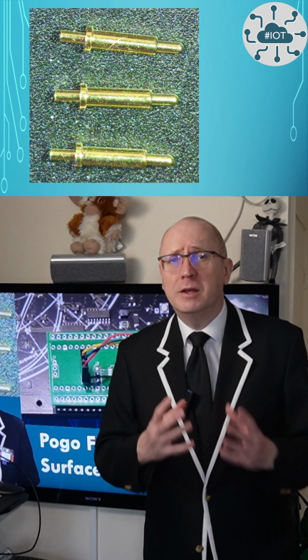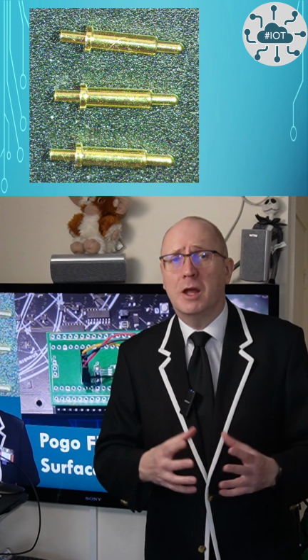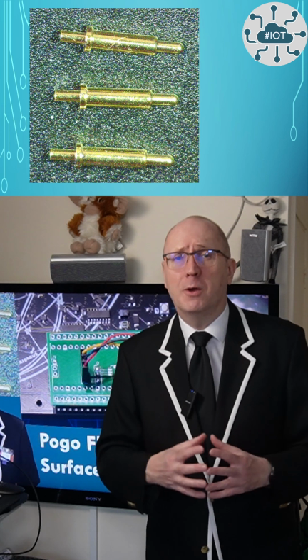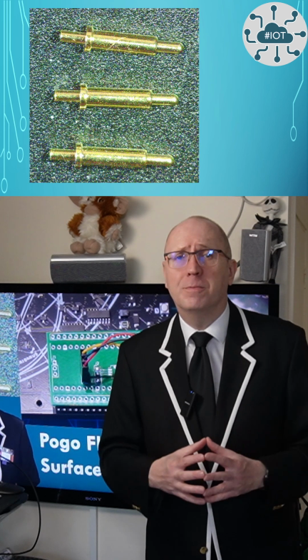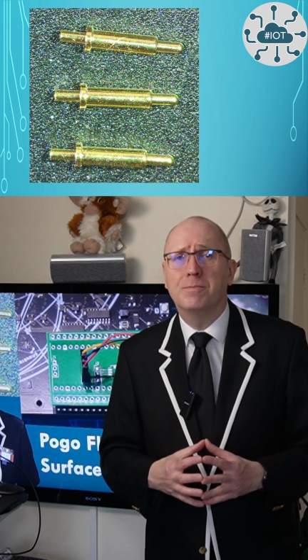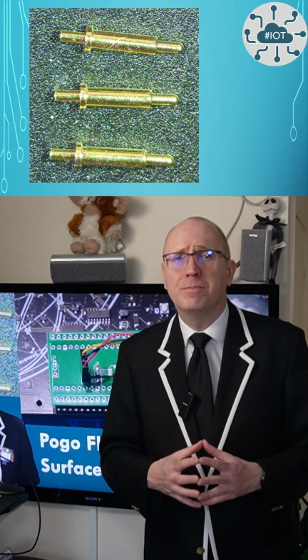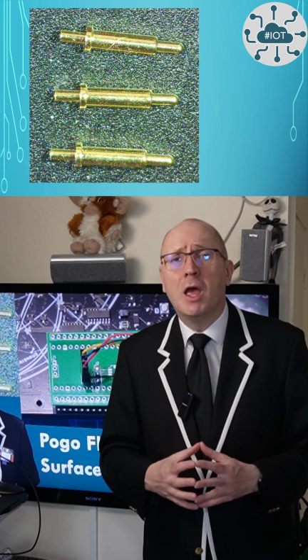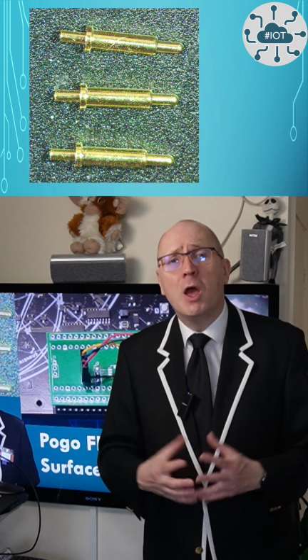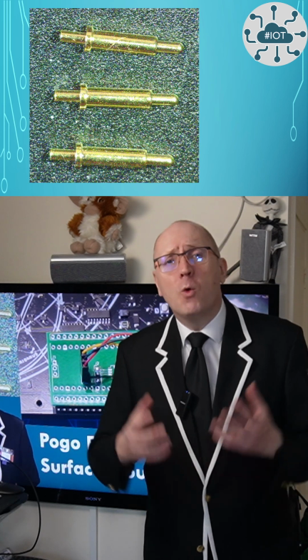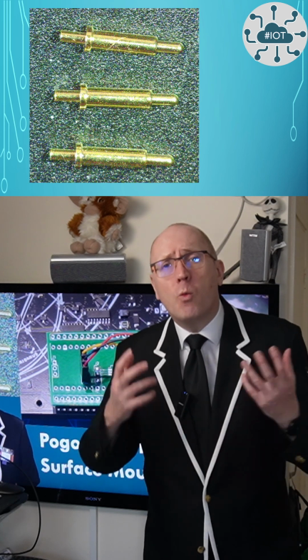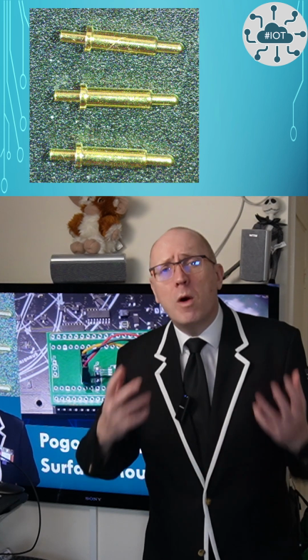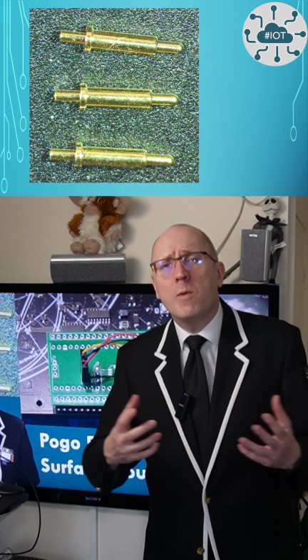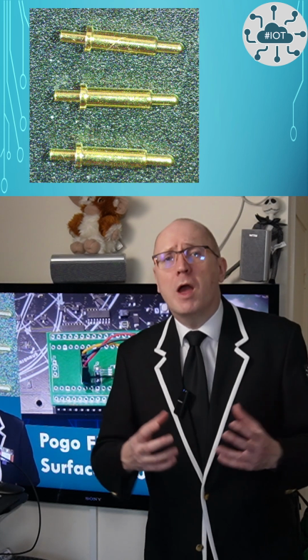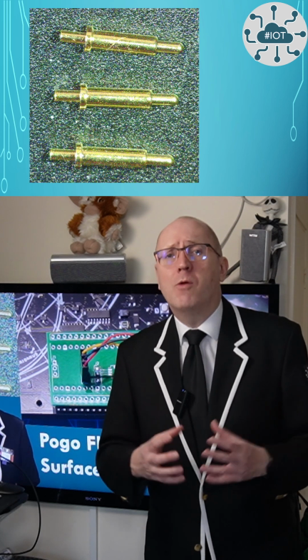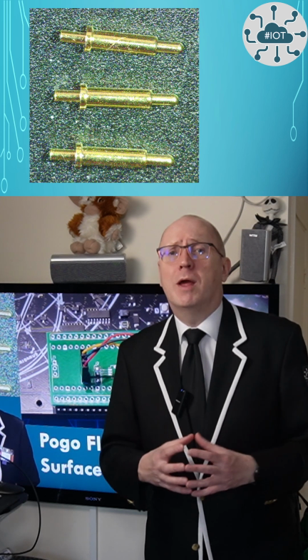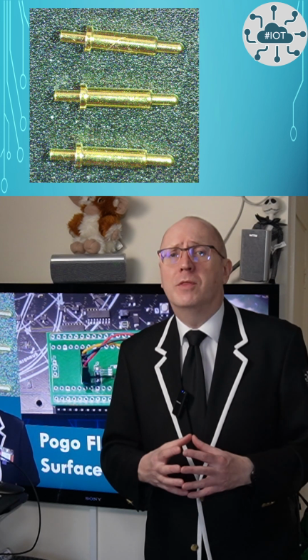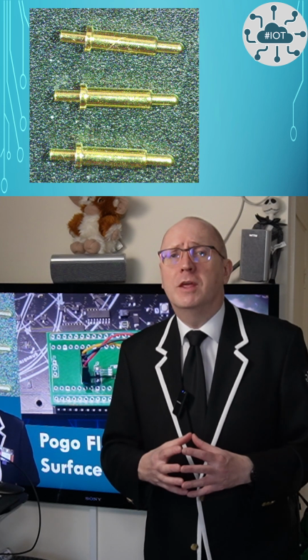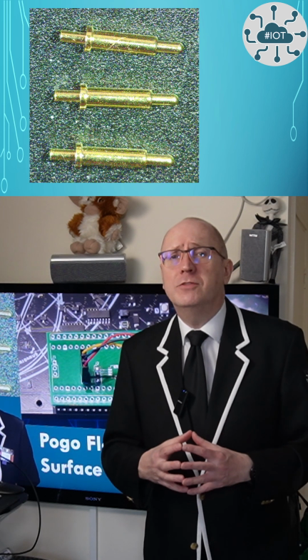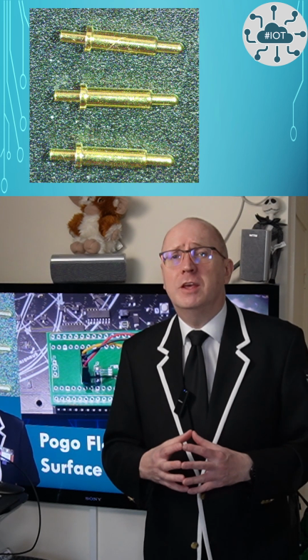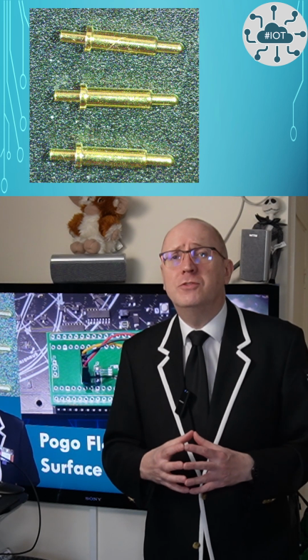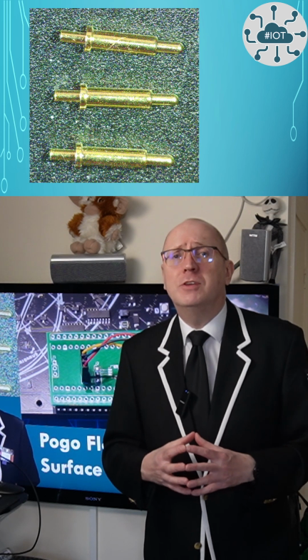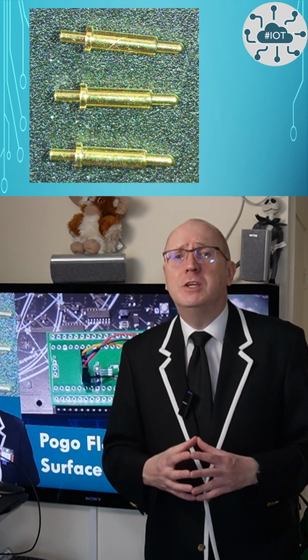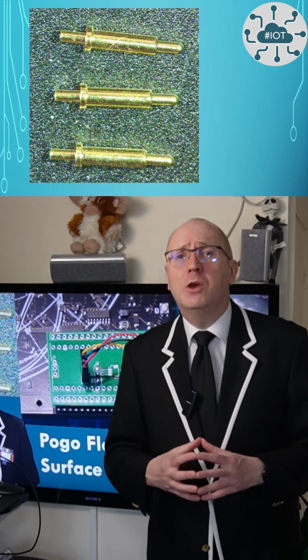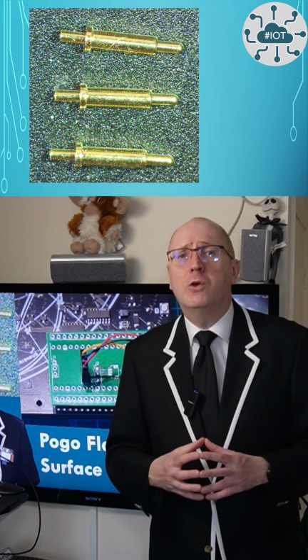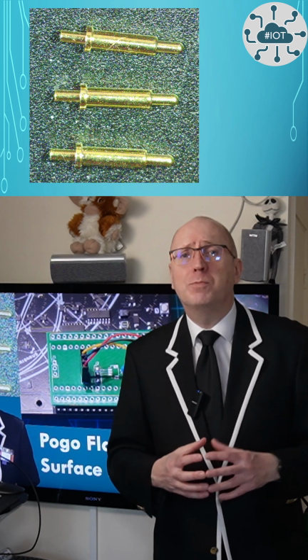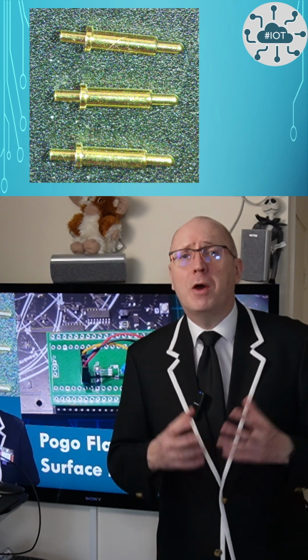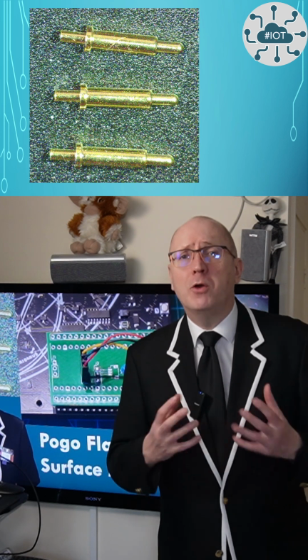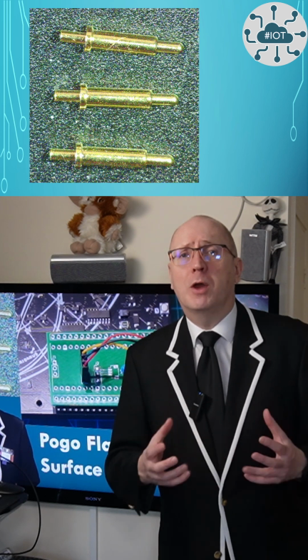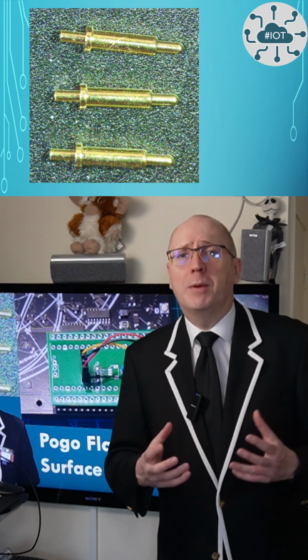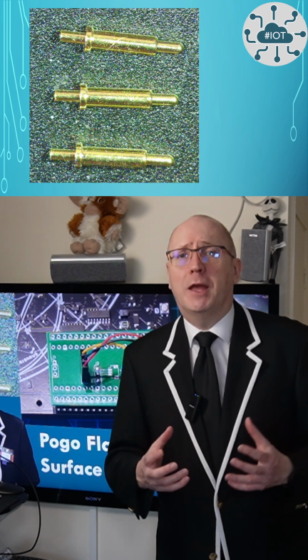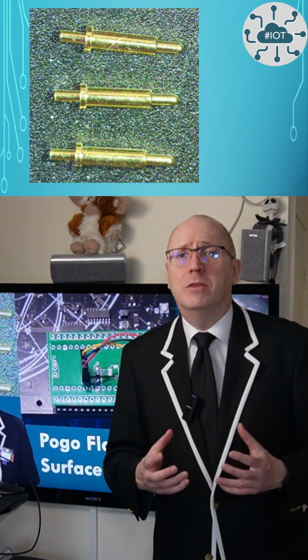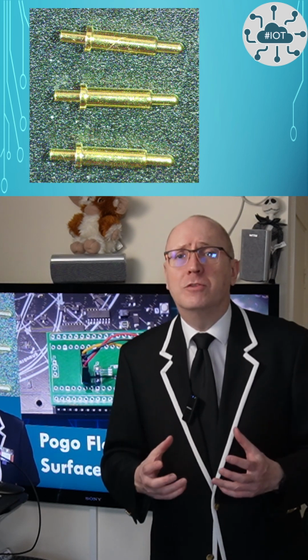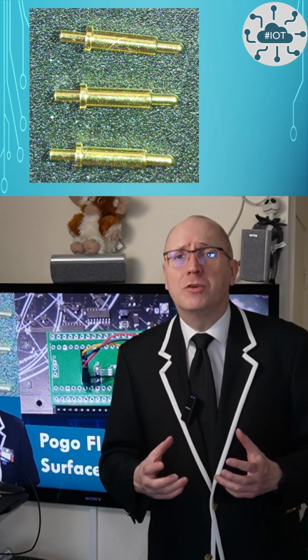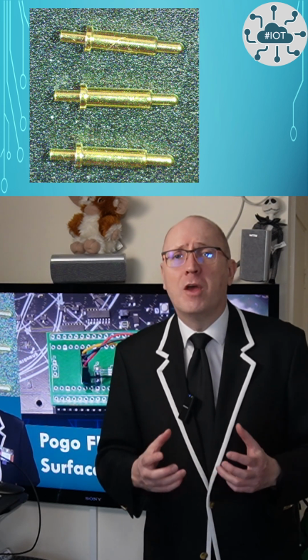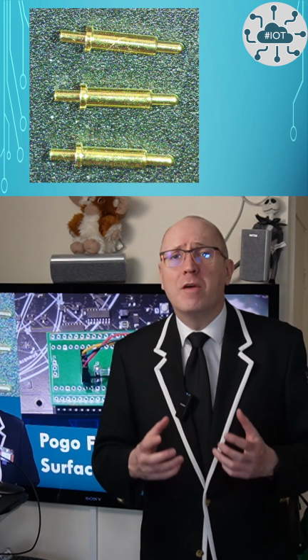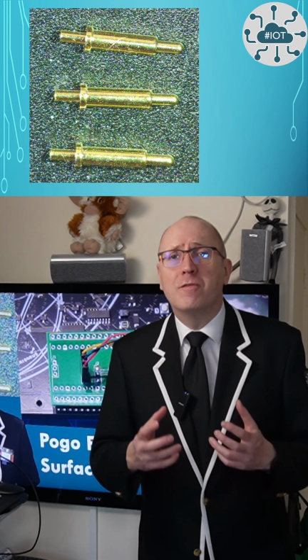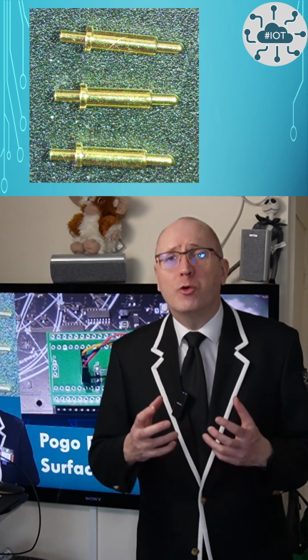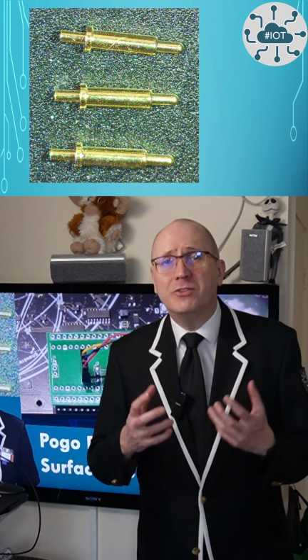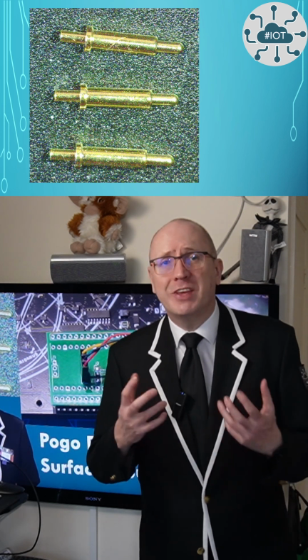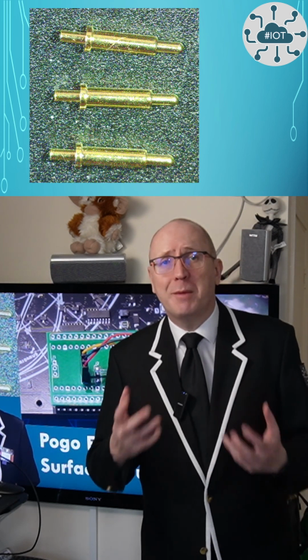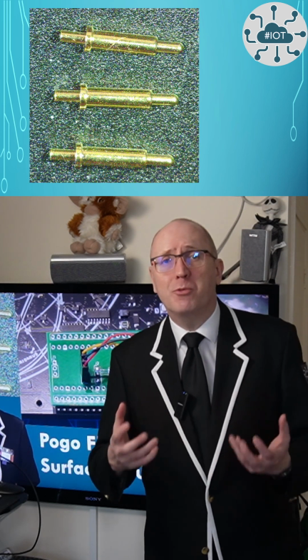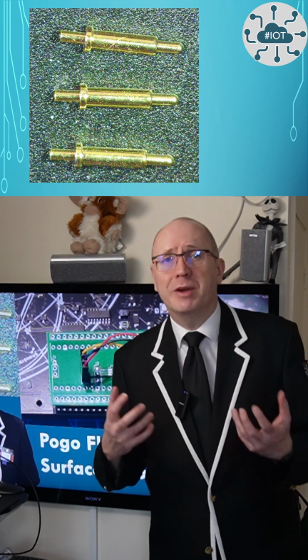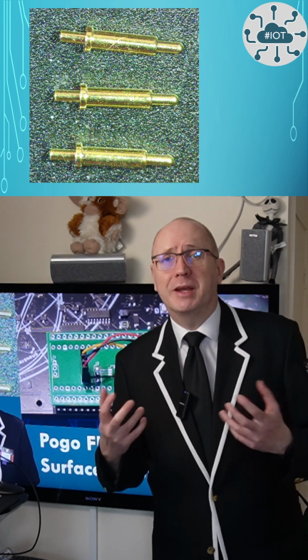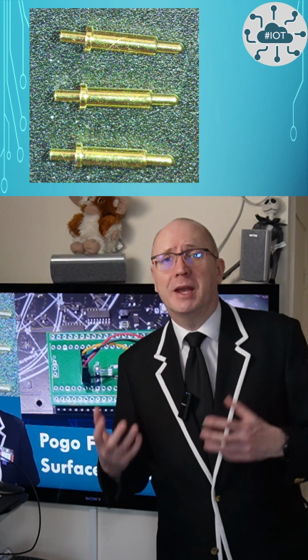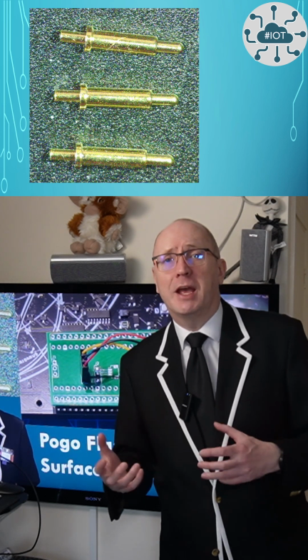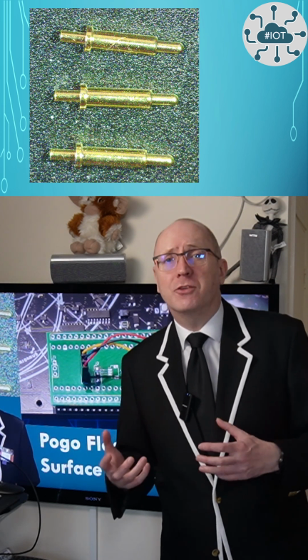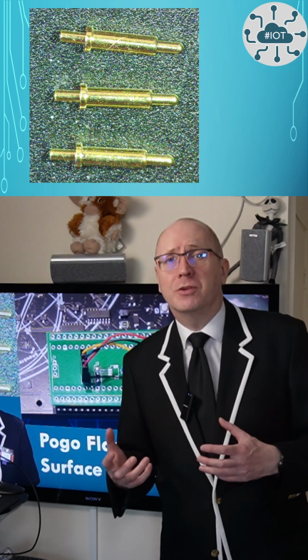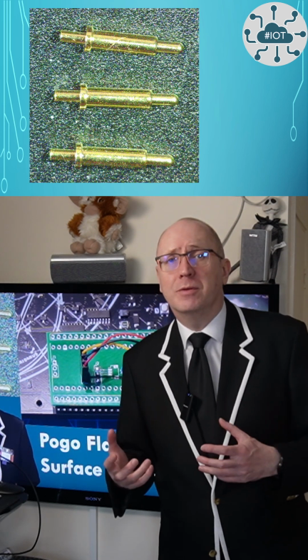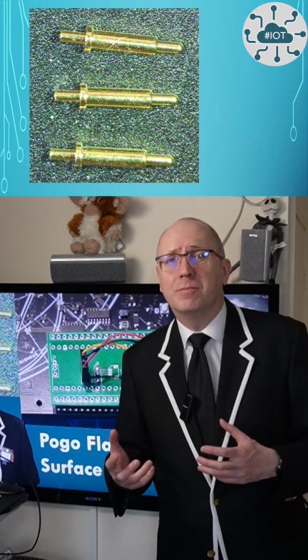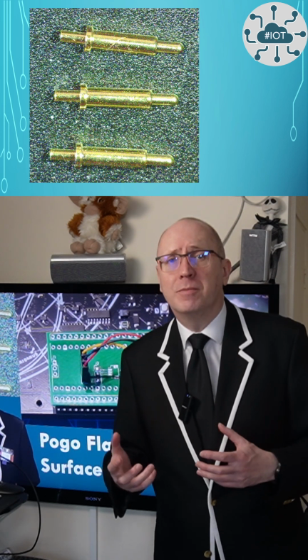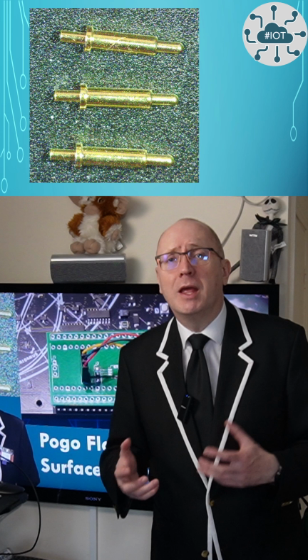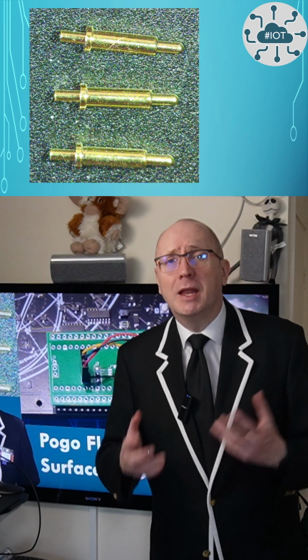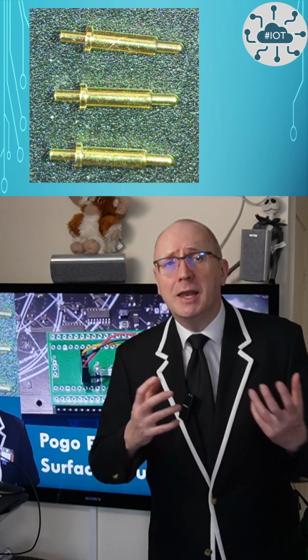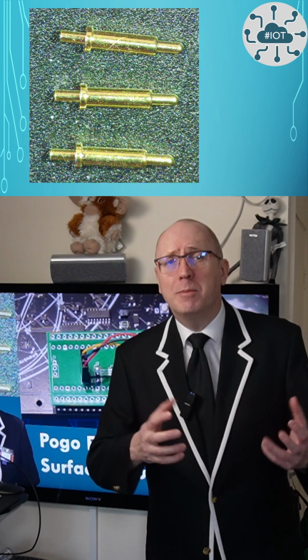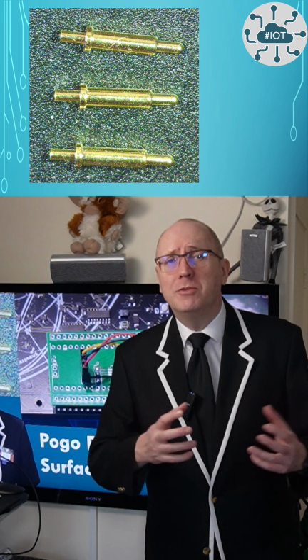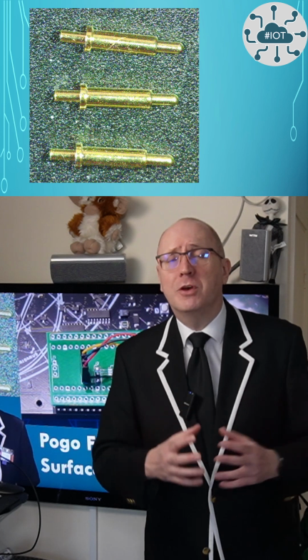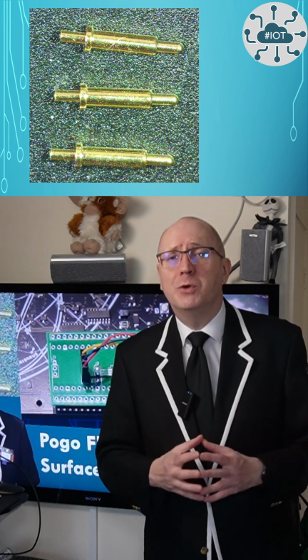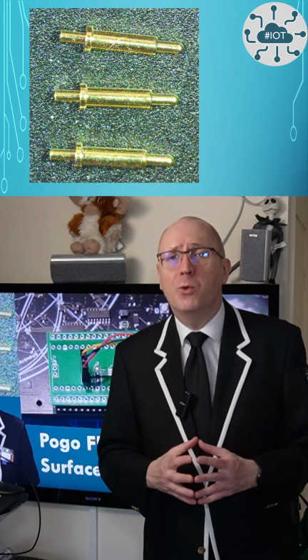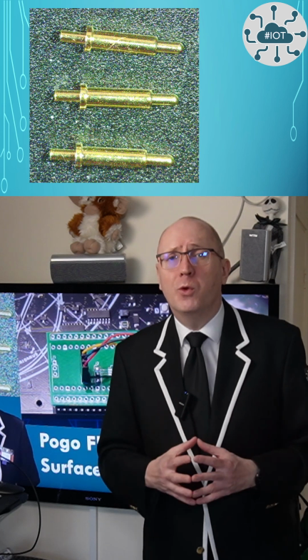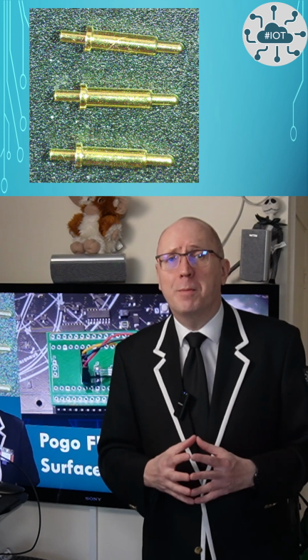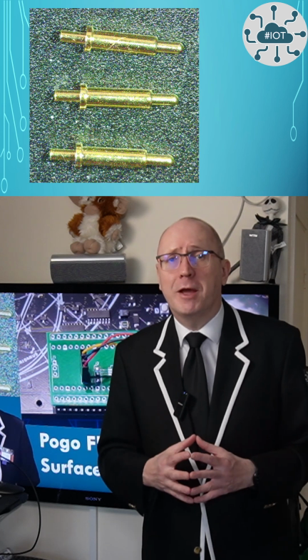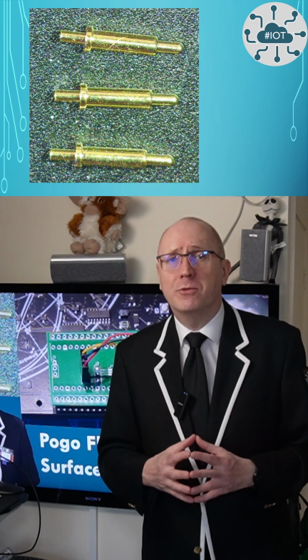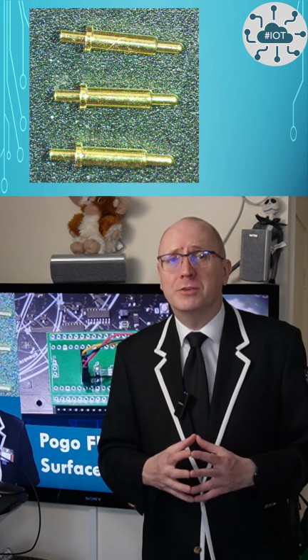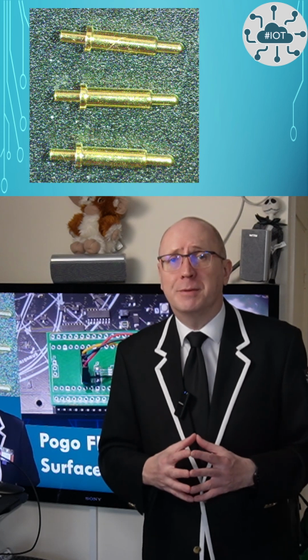No. One way around this is to use pogo pins for a temporary connection. Let me tell you all about it.